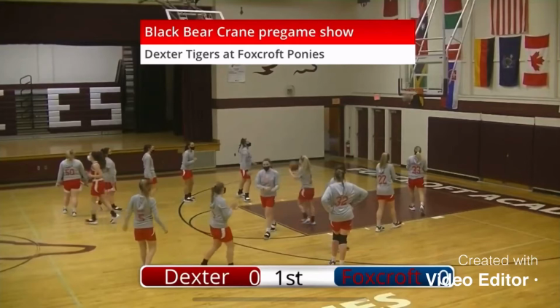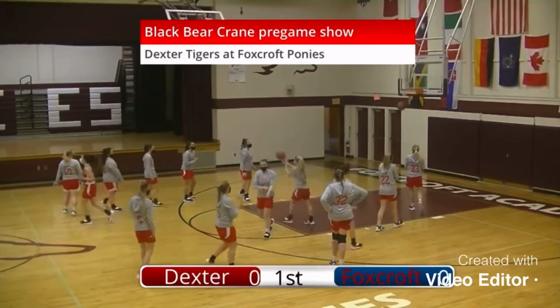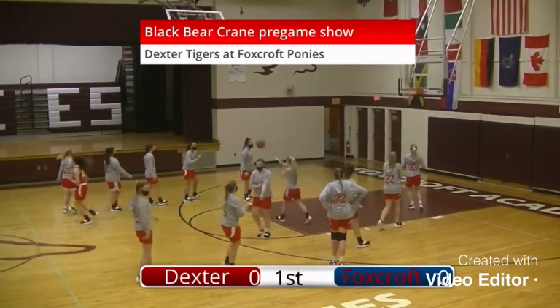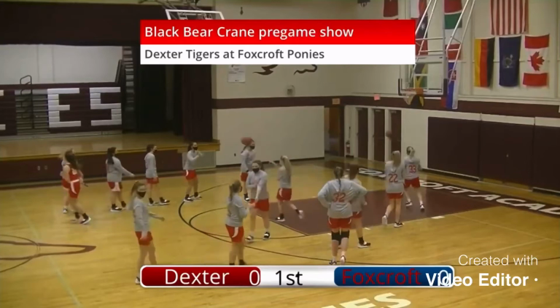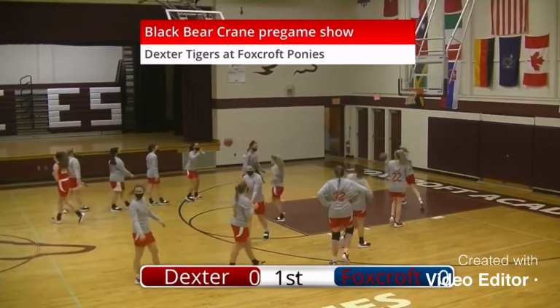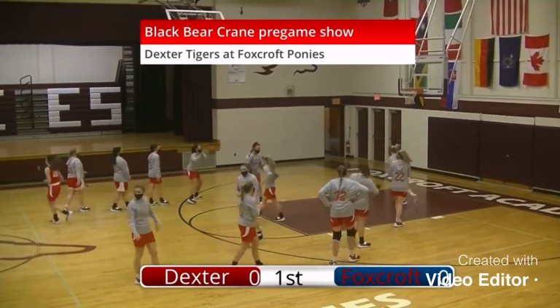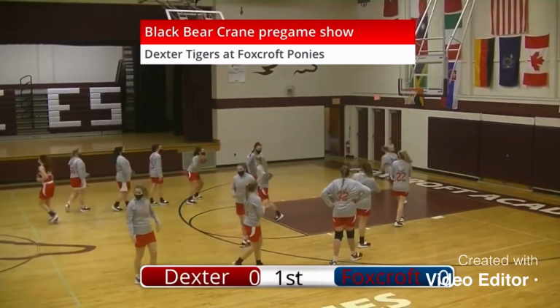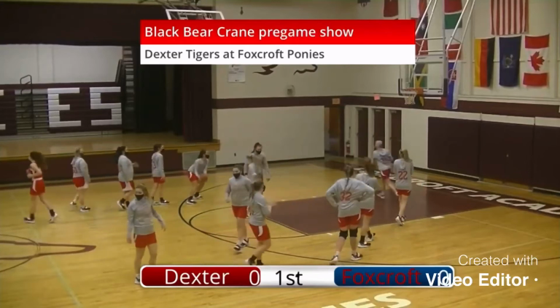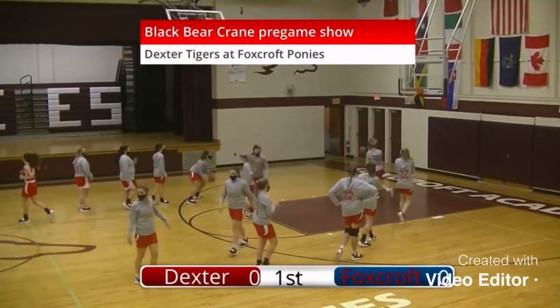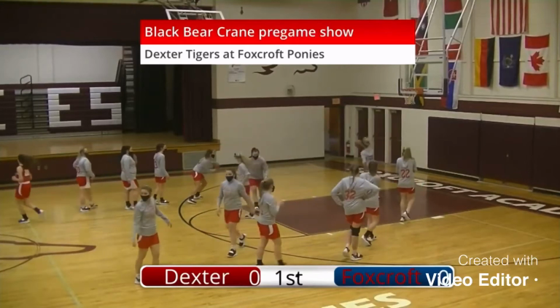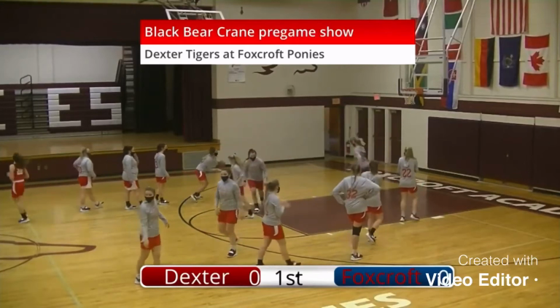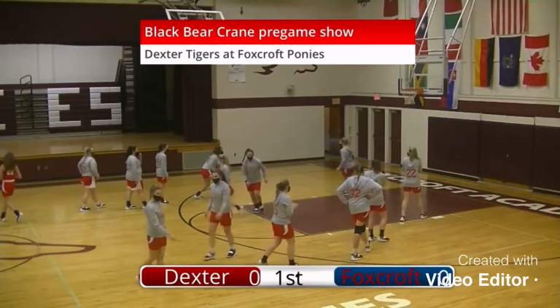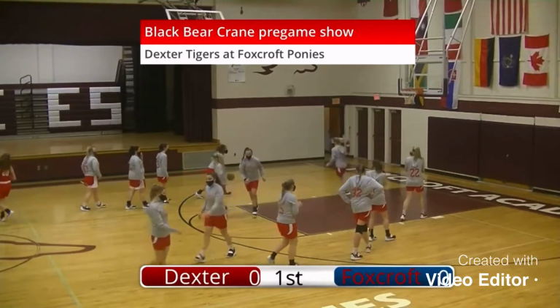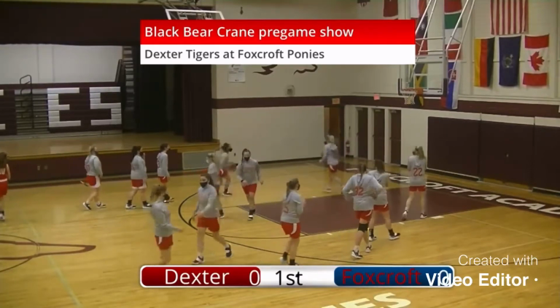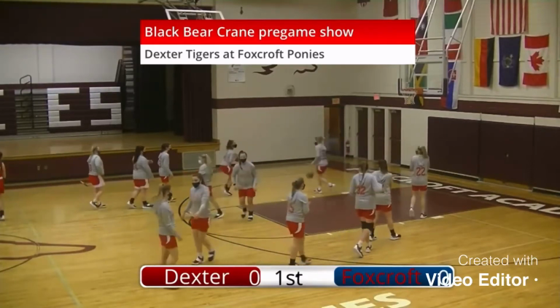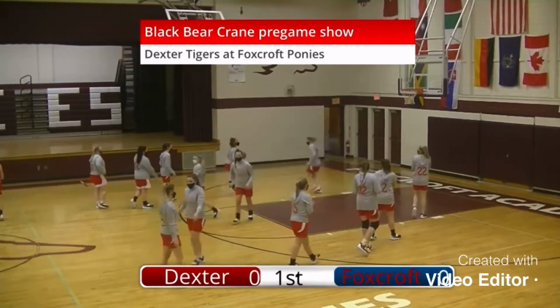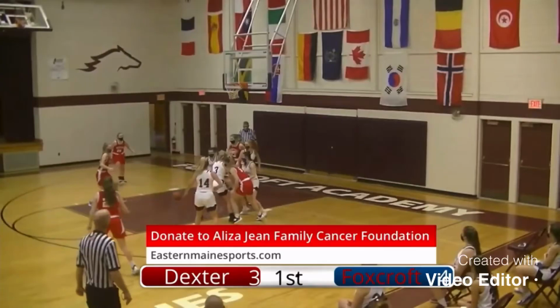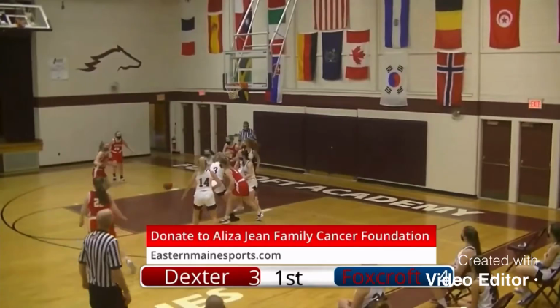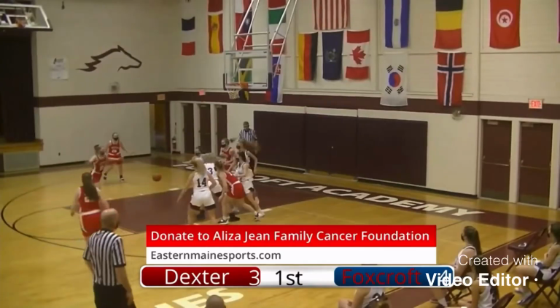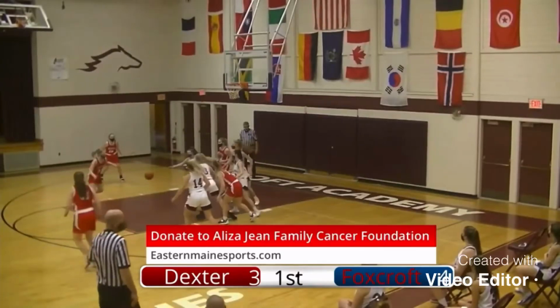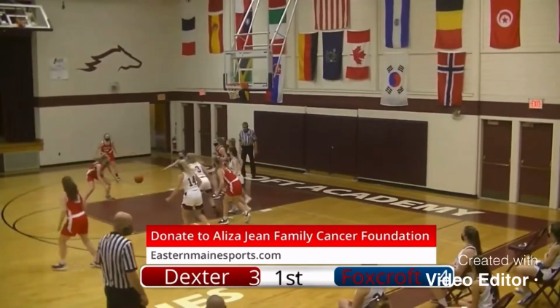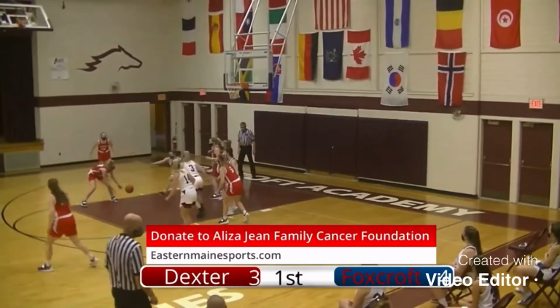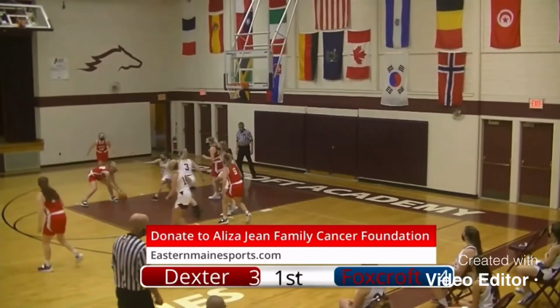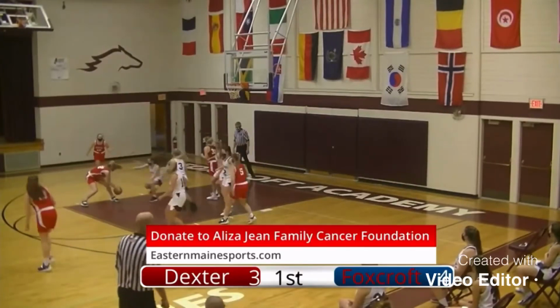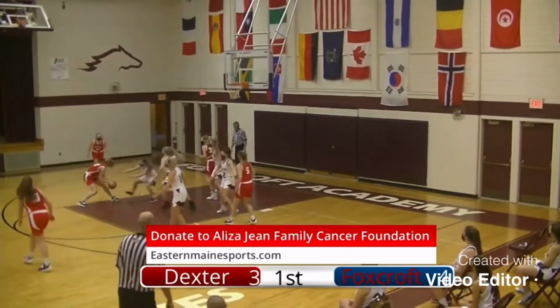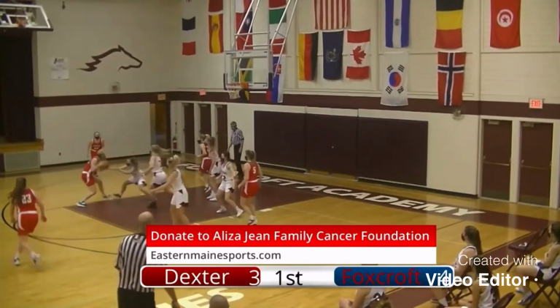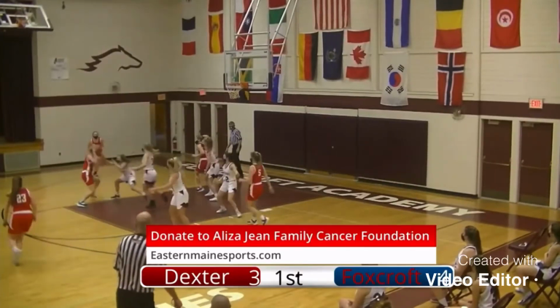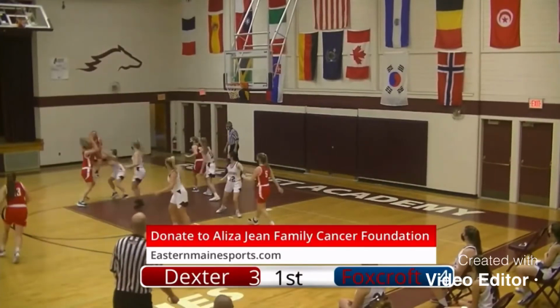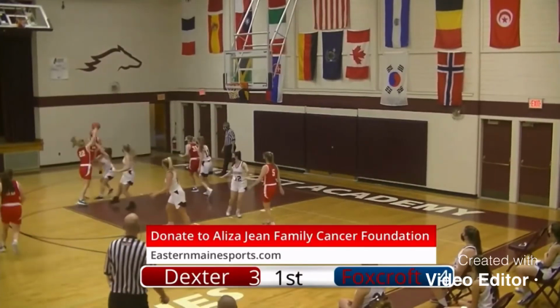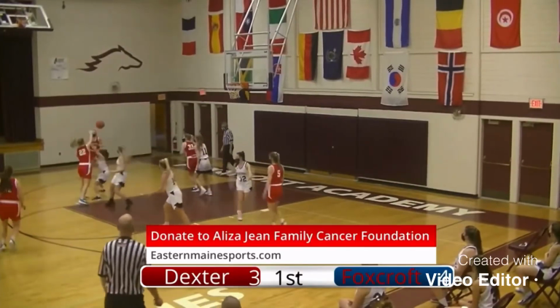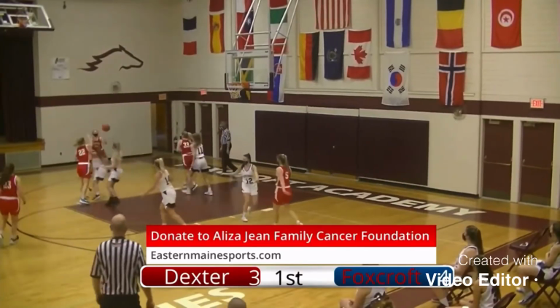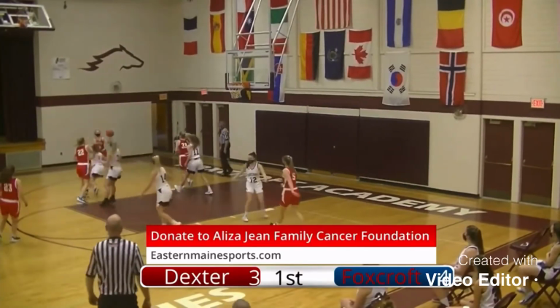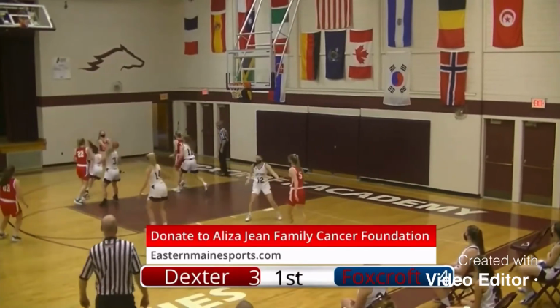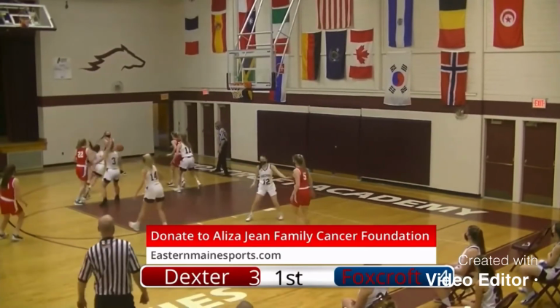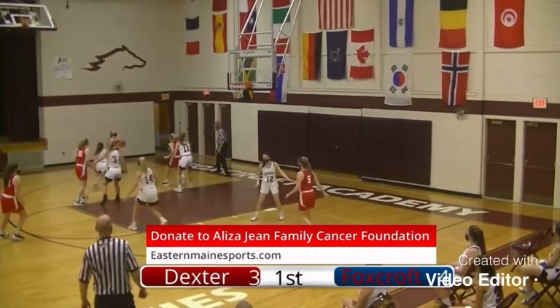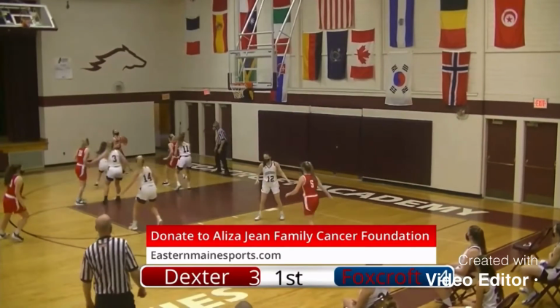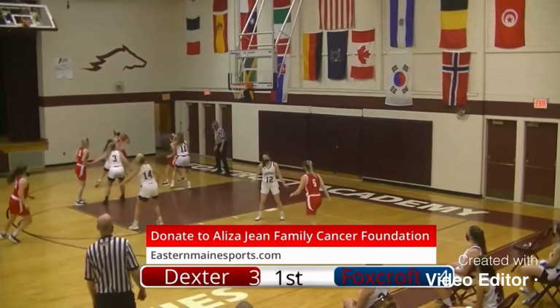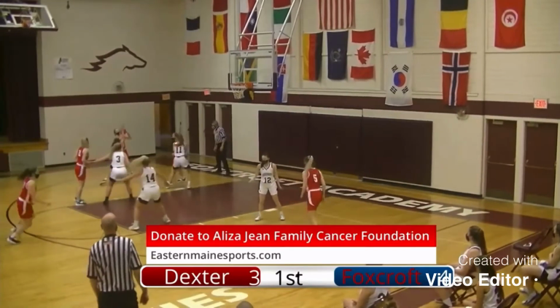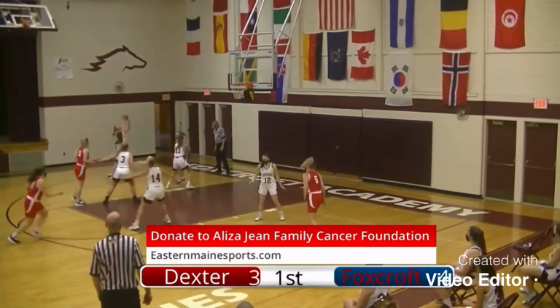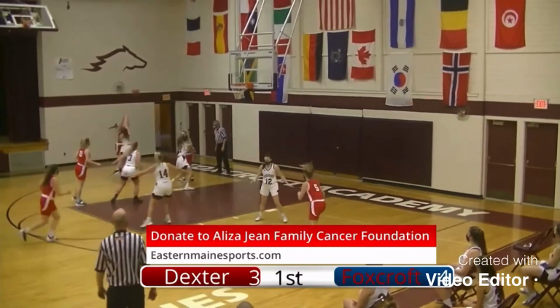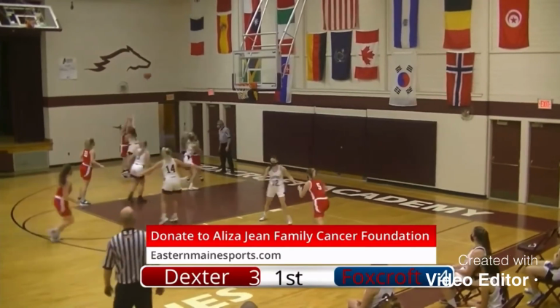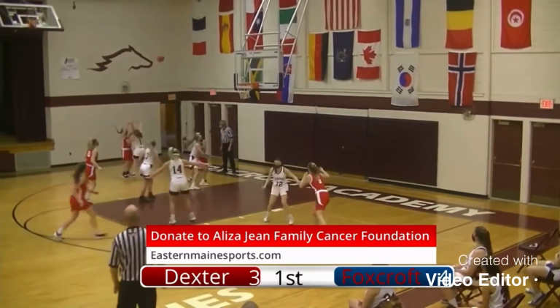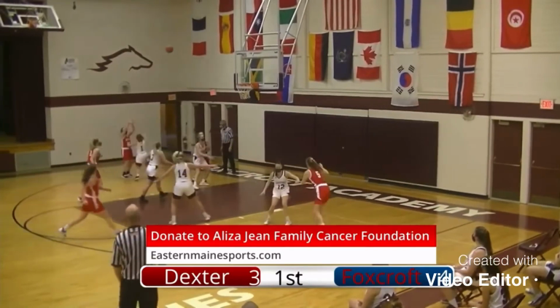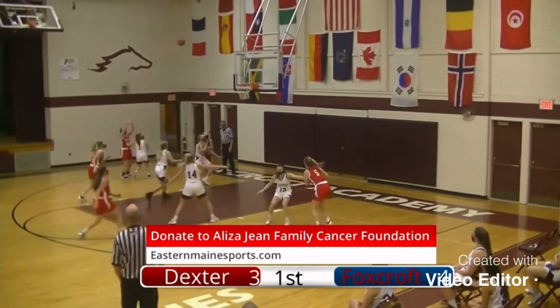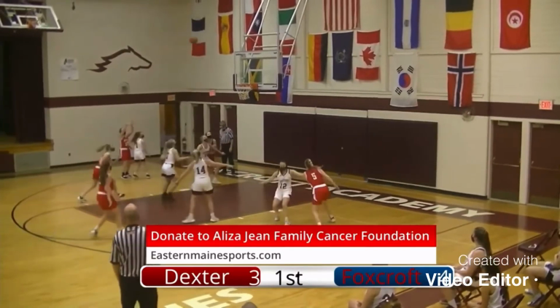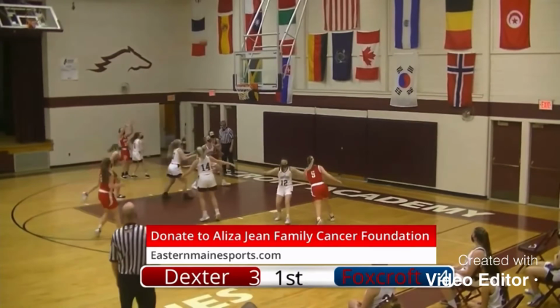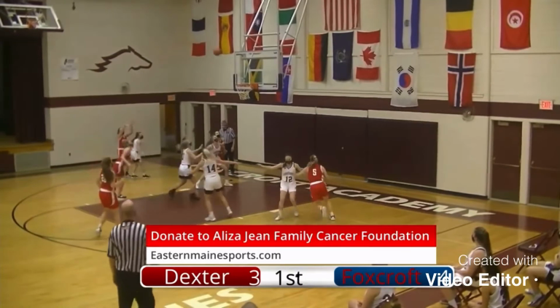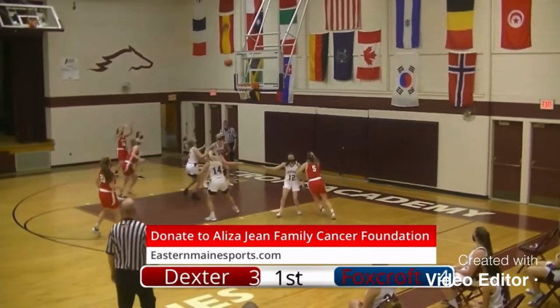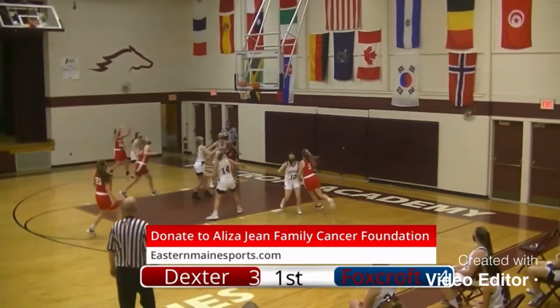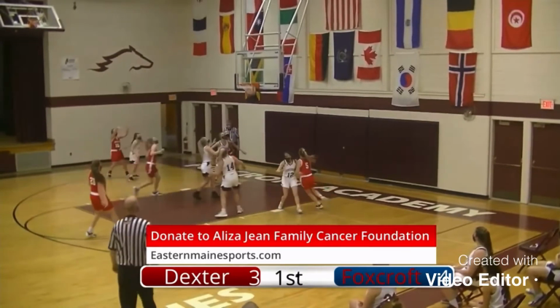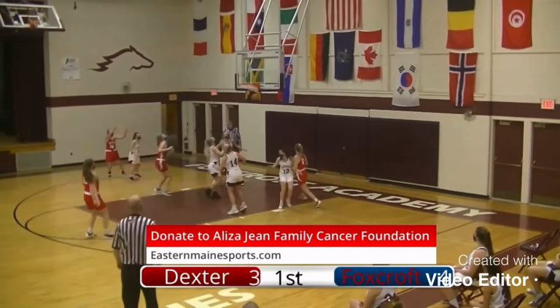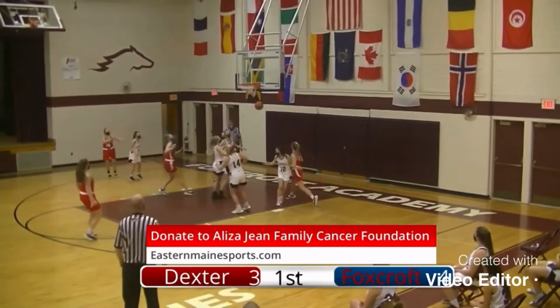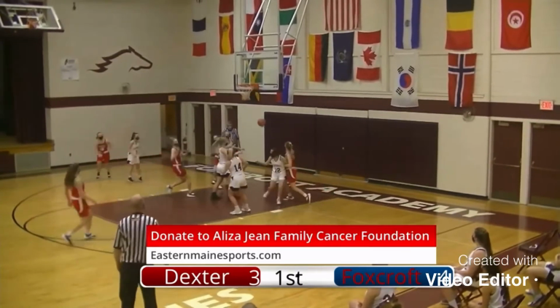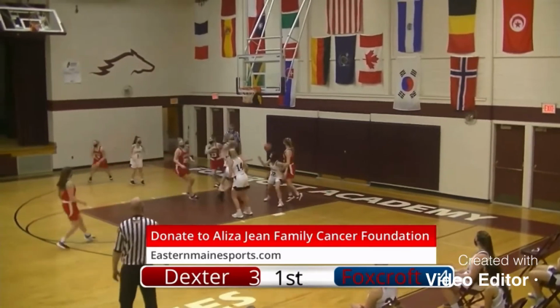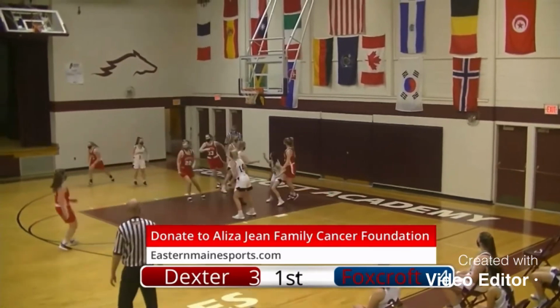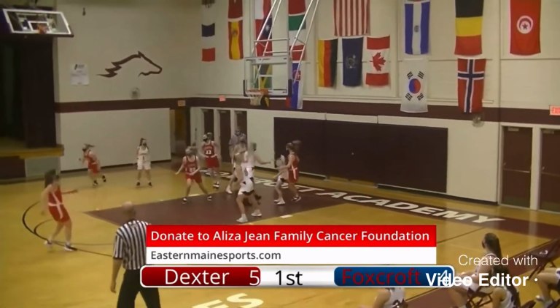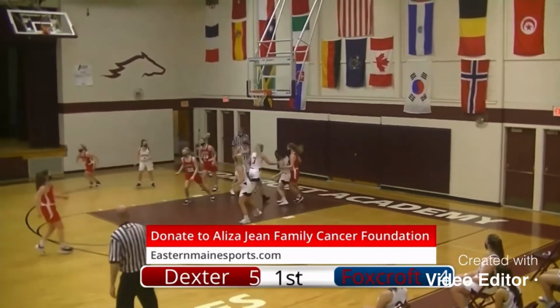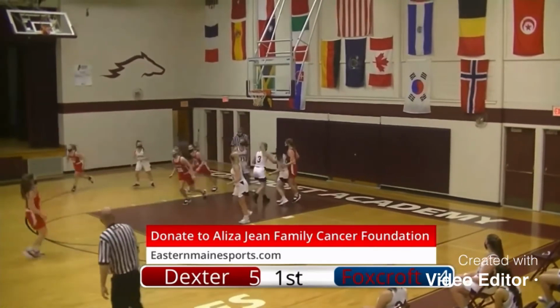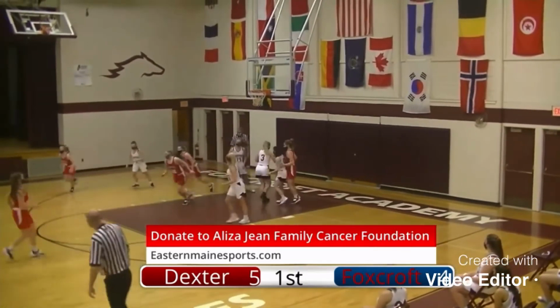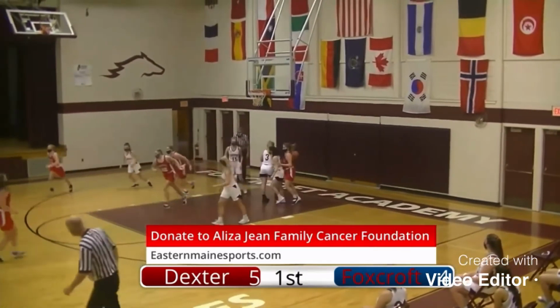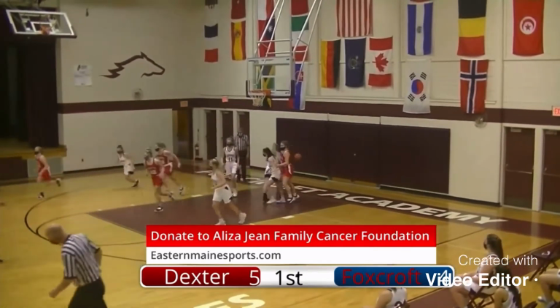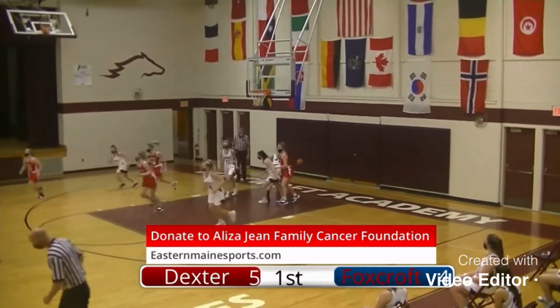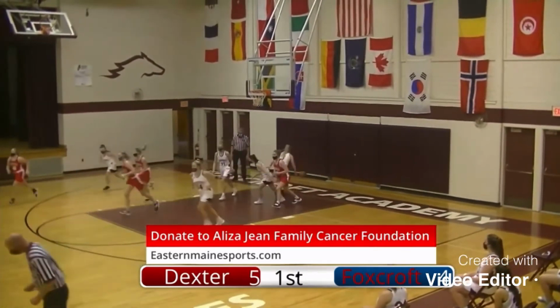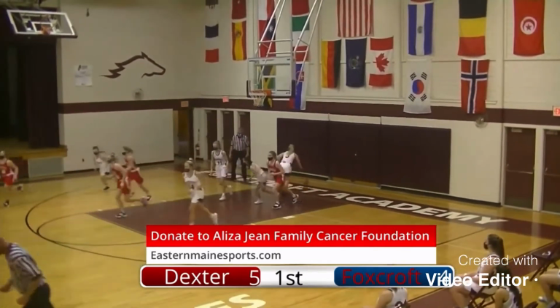Good evening, welcome to Foxcraft Academy. Right there, that ball almost got disrupted, but finally found its way to Page. That's going to be Kenny's shot — in for two.